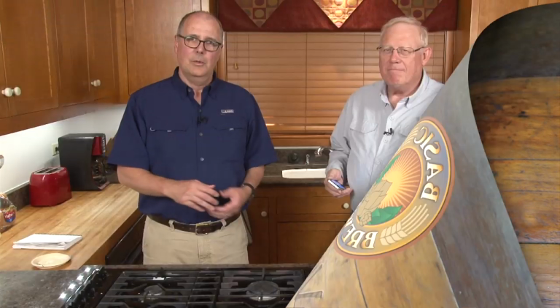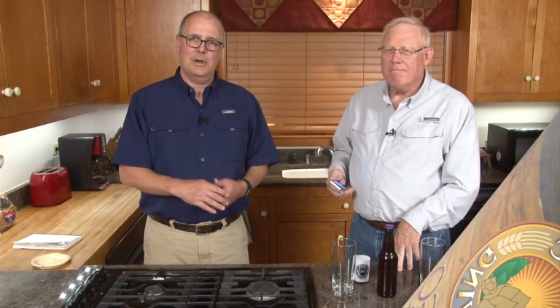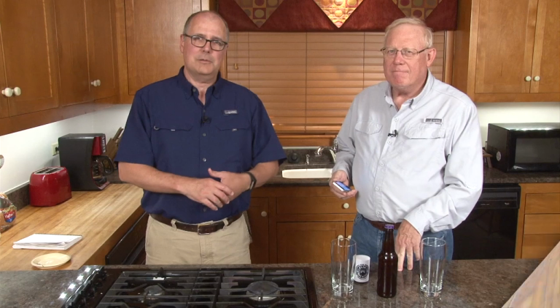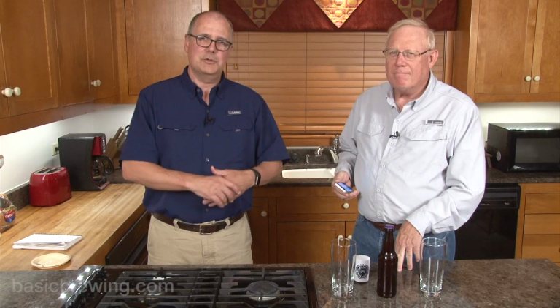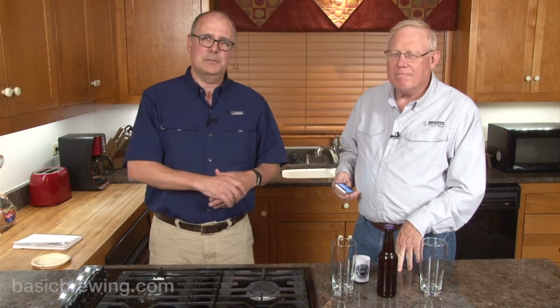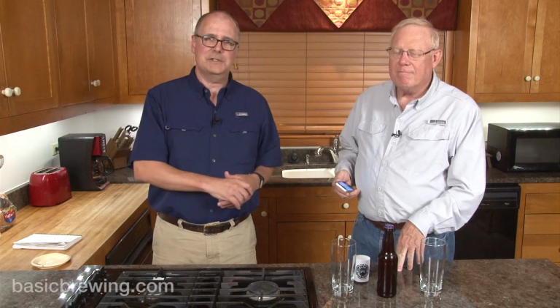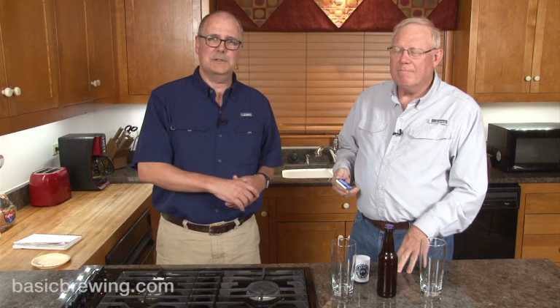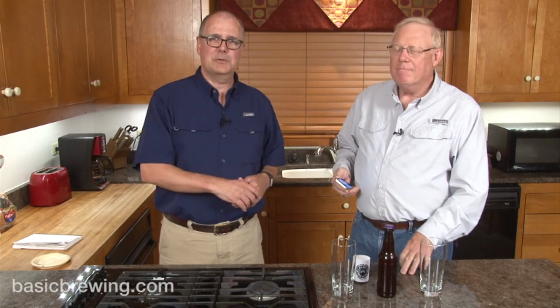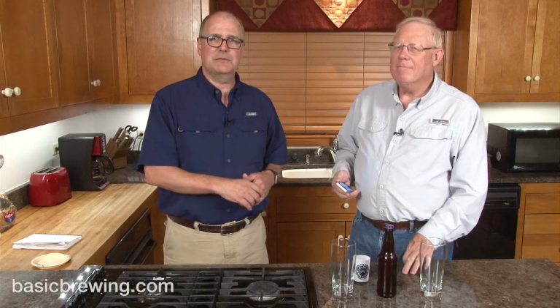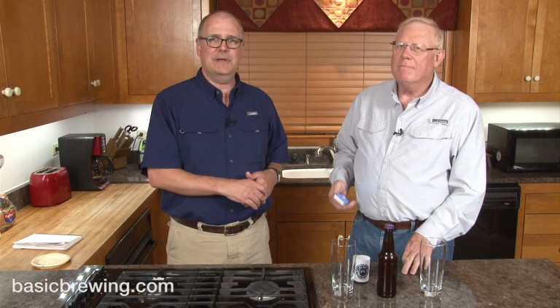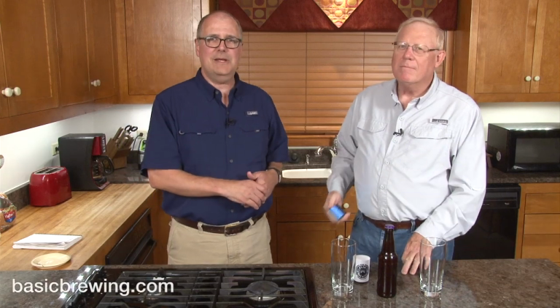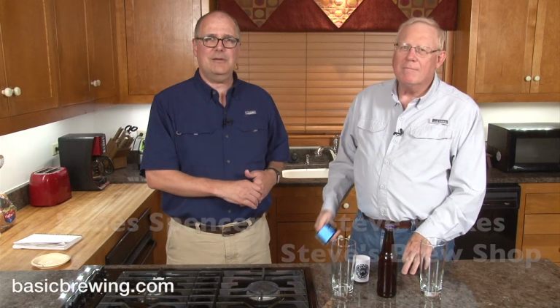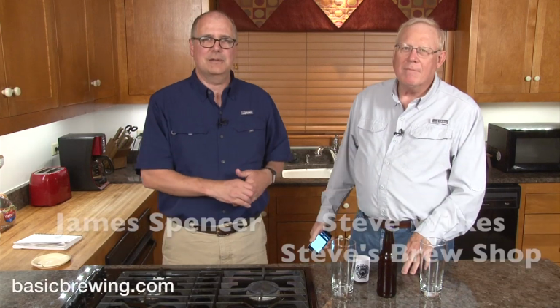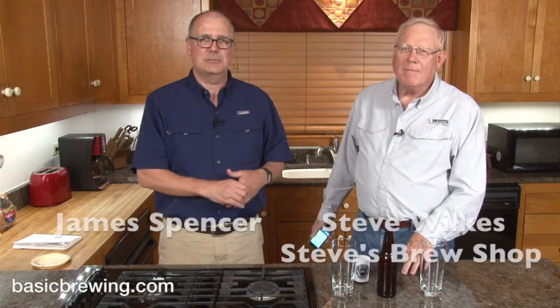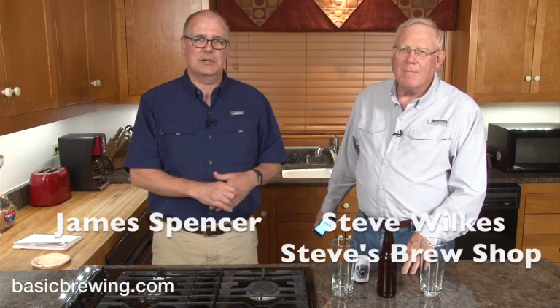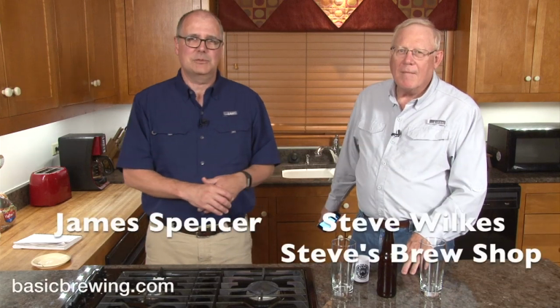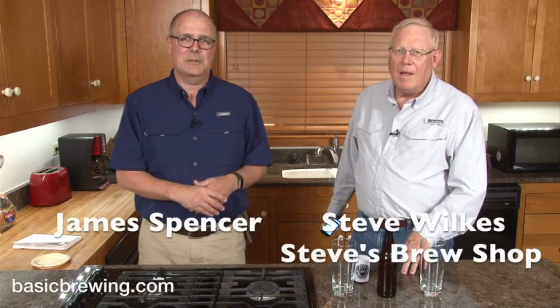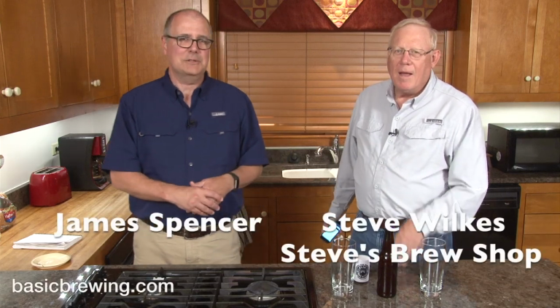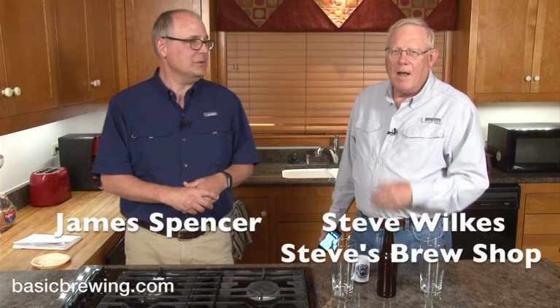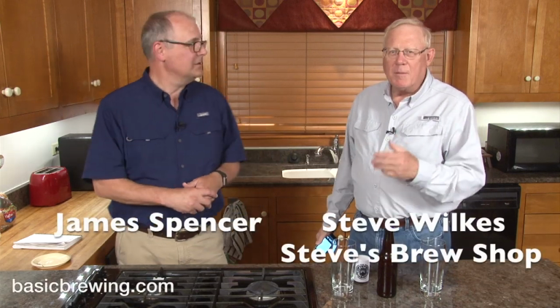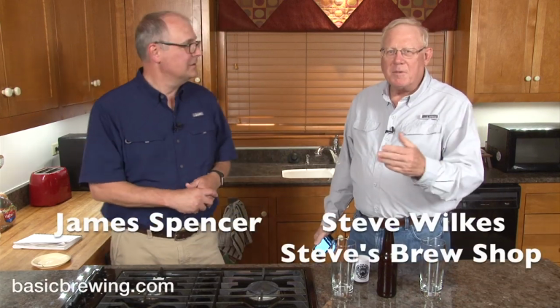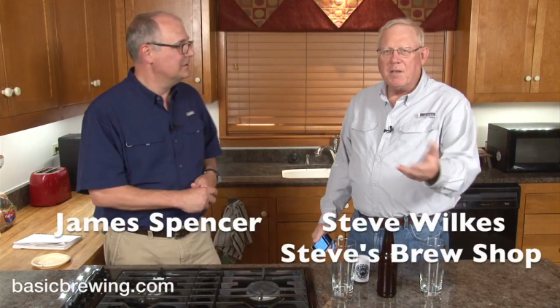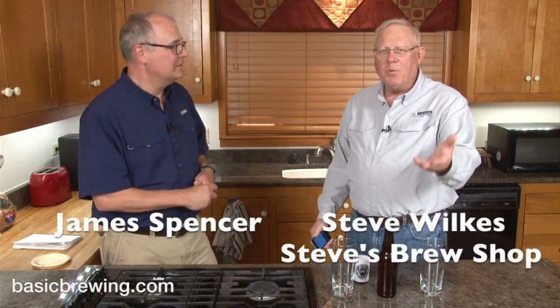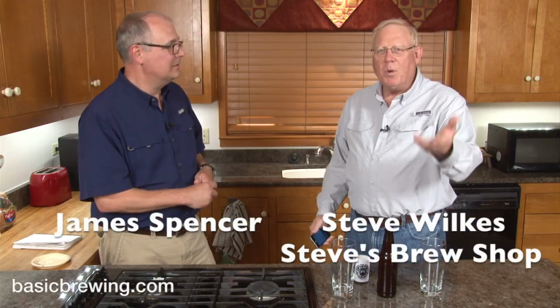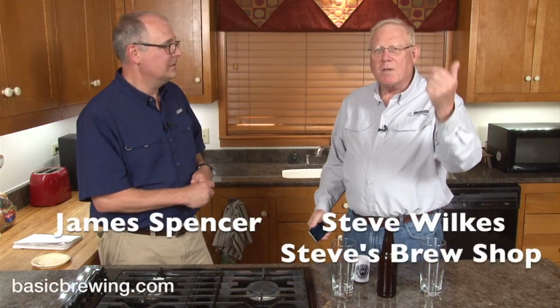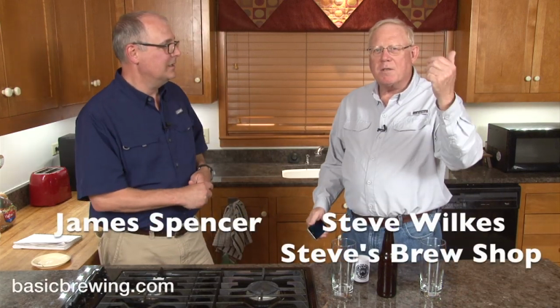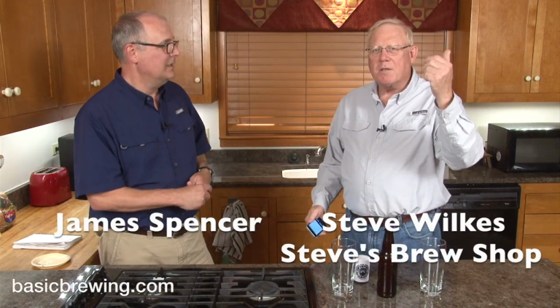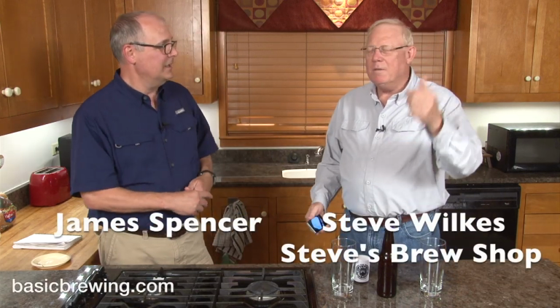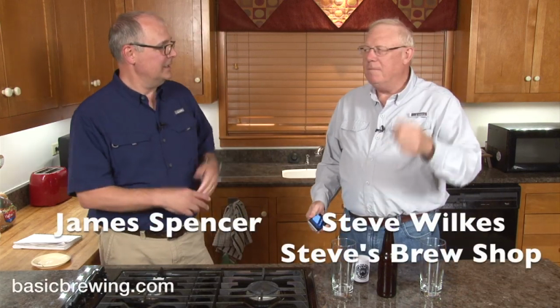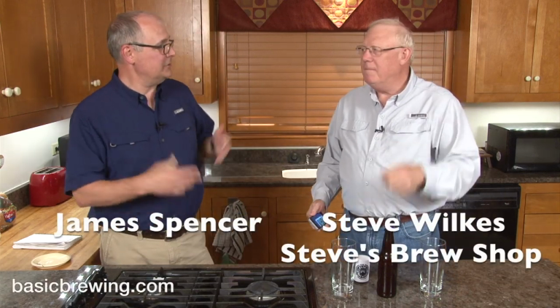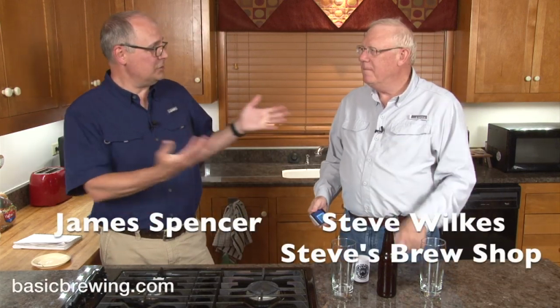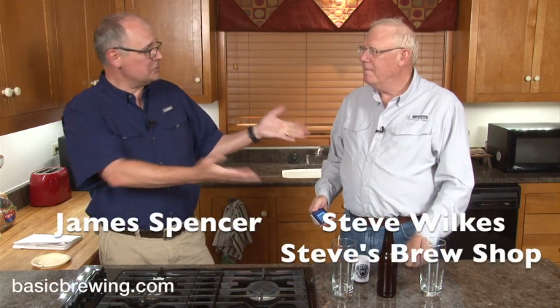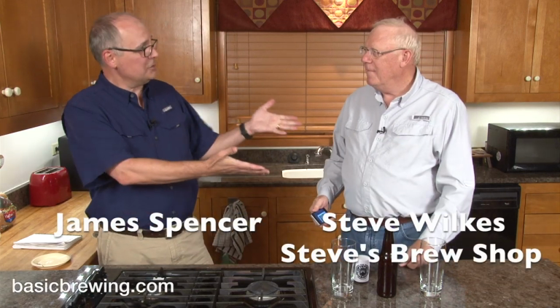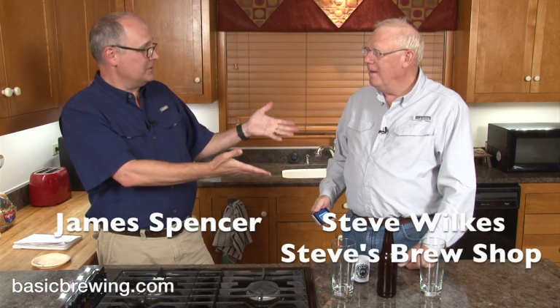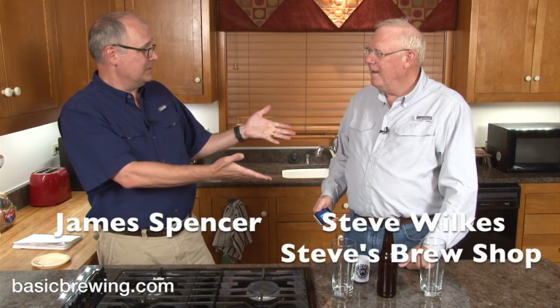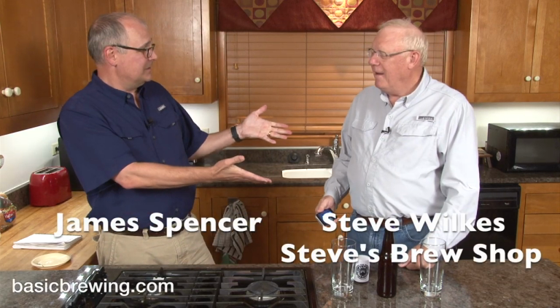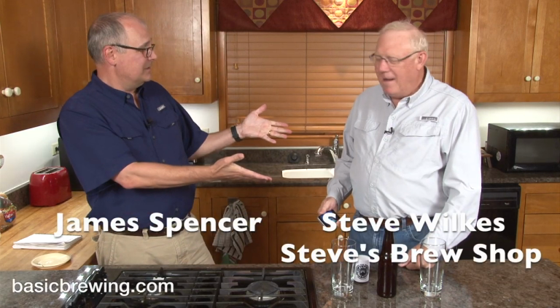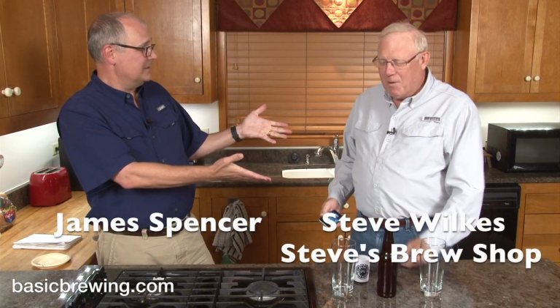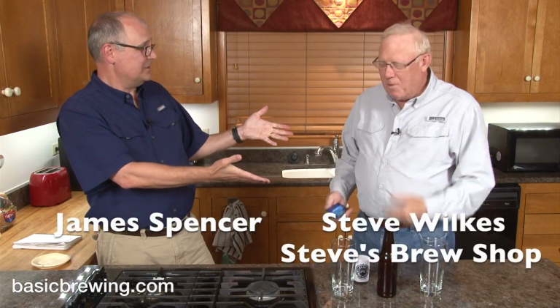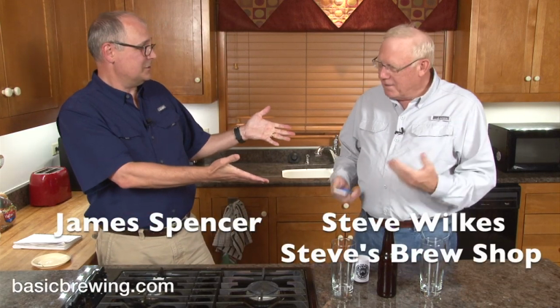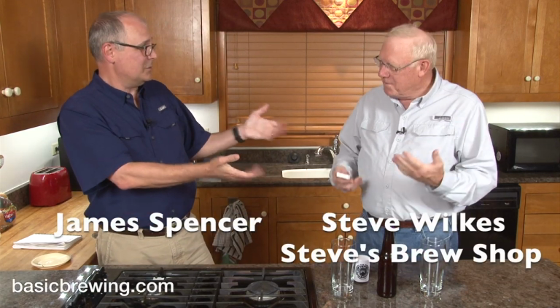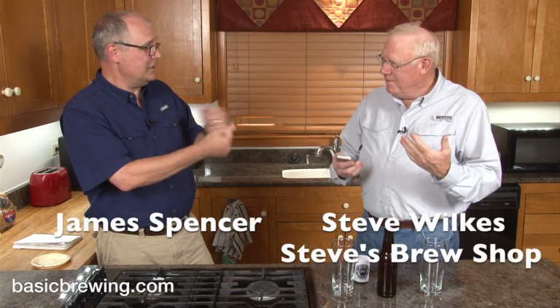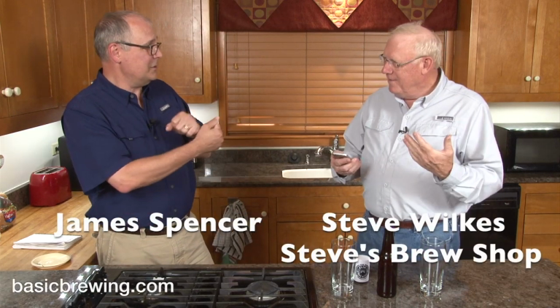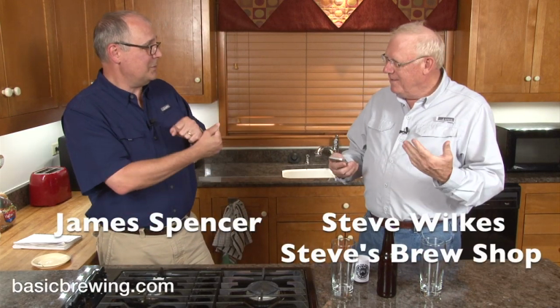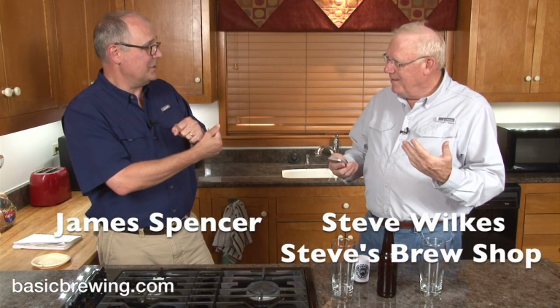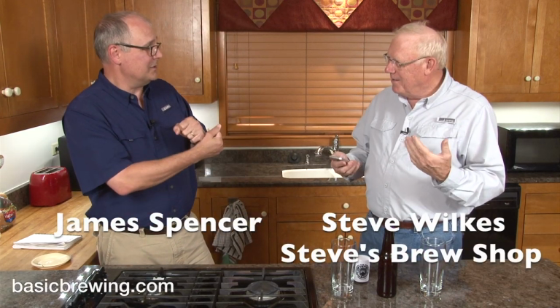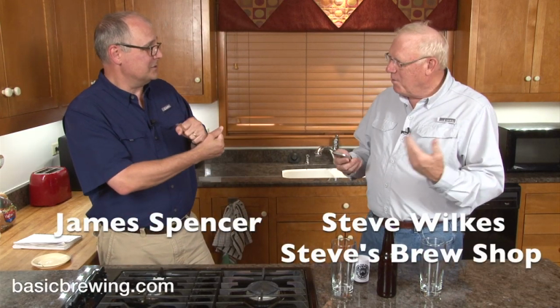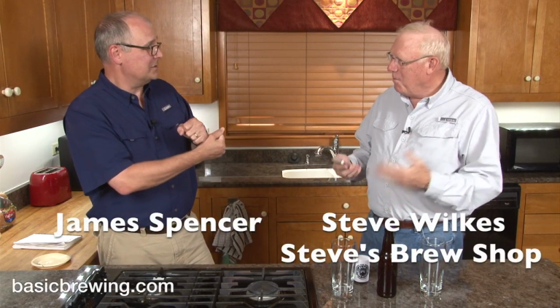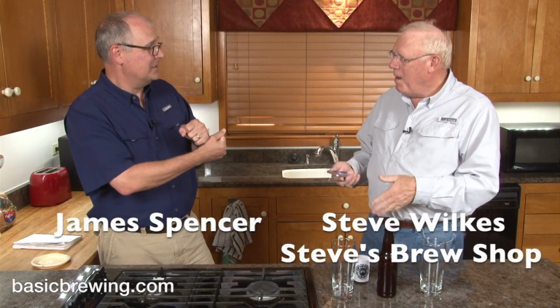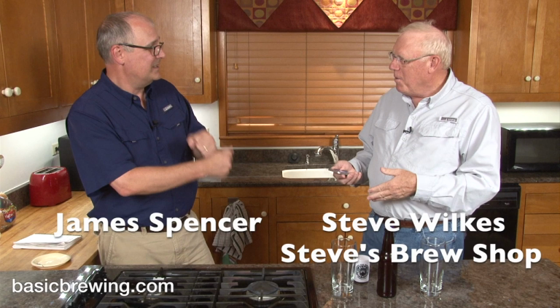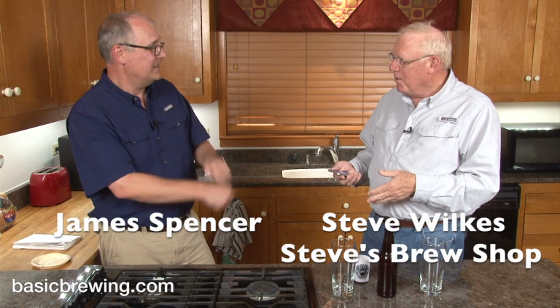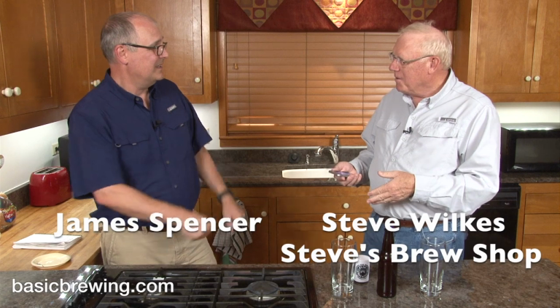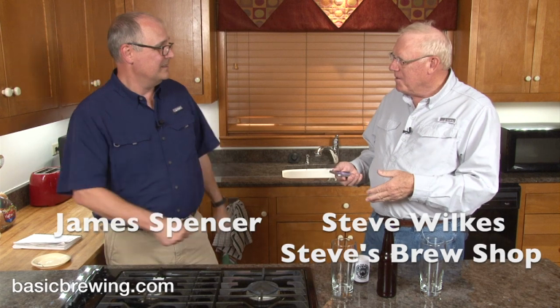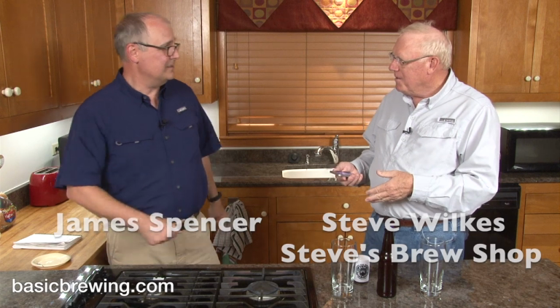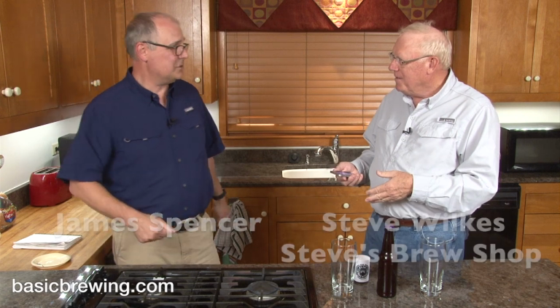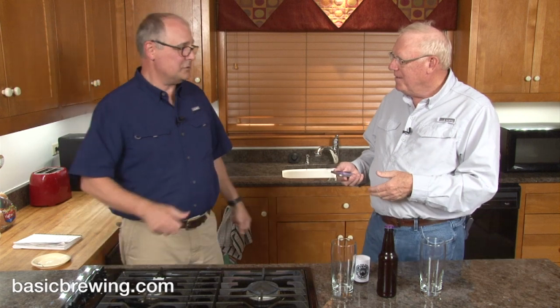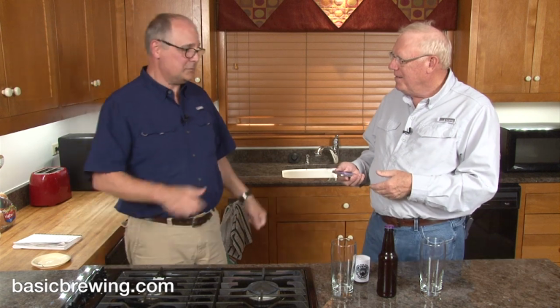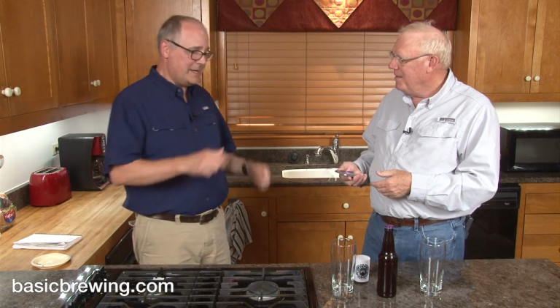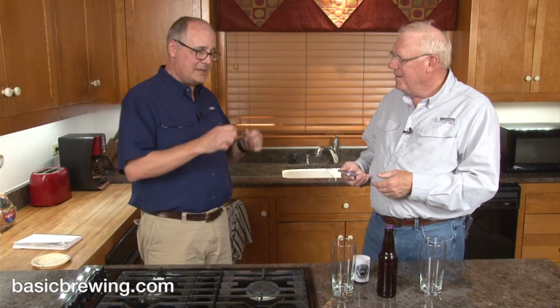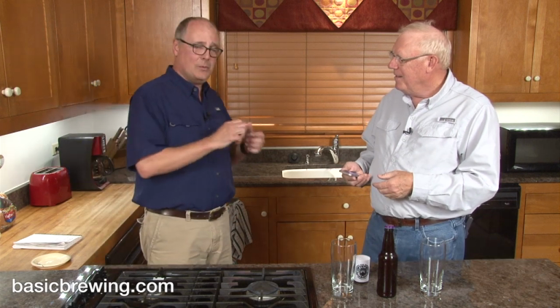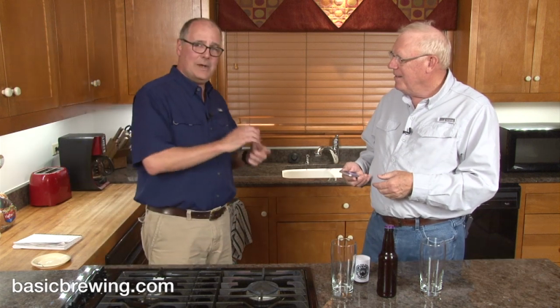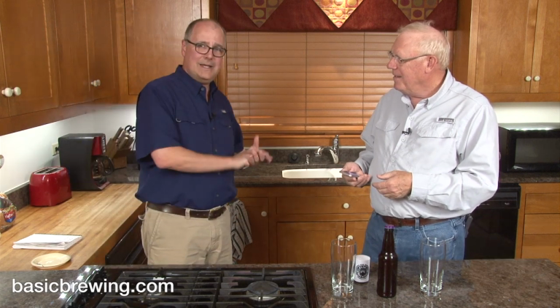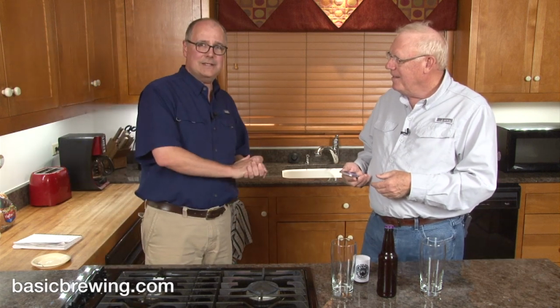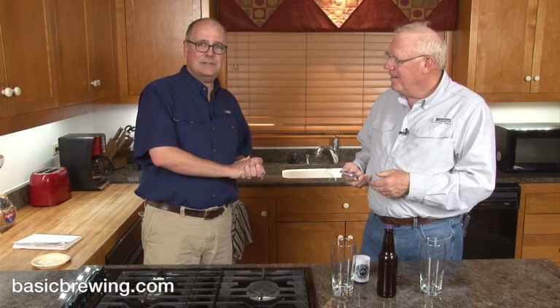Welcome to Basic Brewing Video. I'm James Spencer. I'm Steve Wilkes. It's your turn — this is one of your beers. It's one of my beers. This goes back a ways.